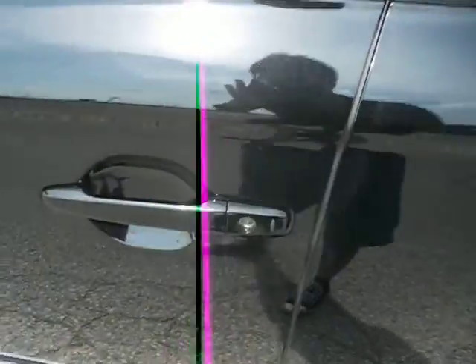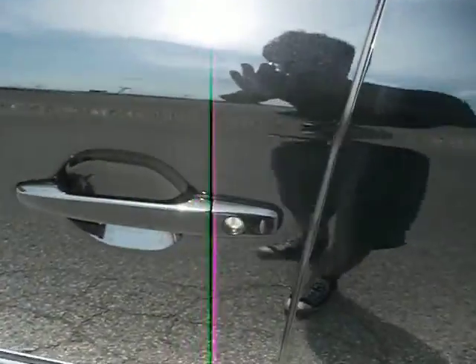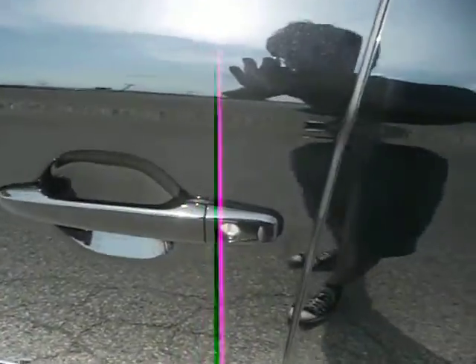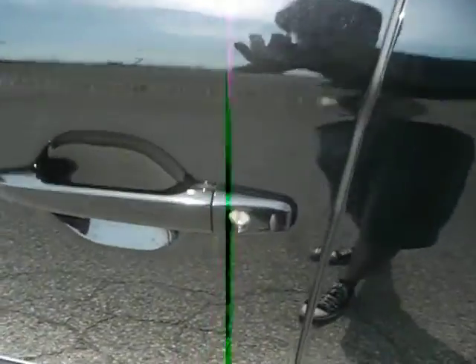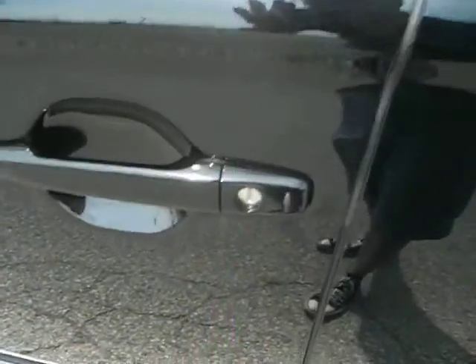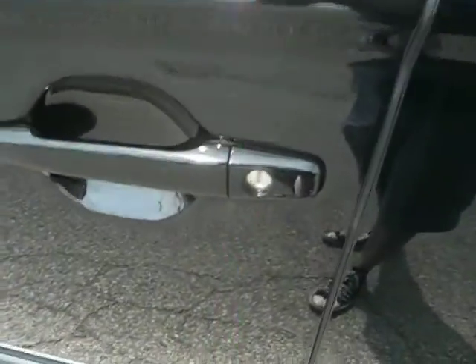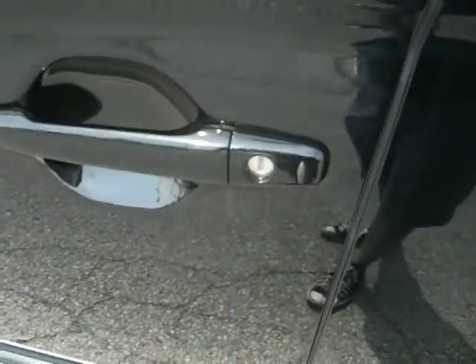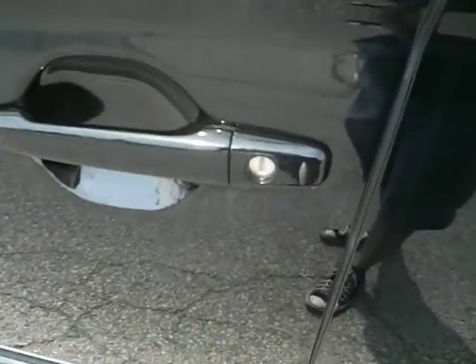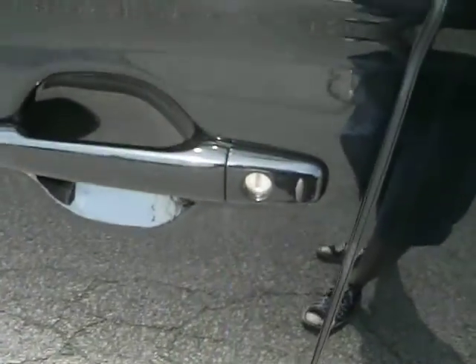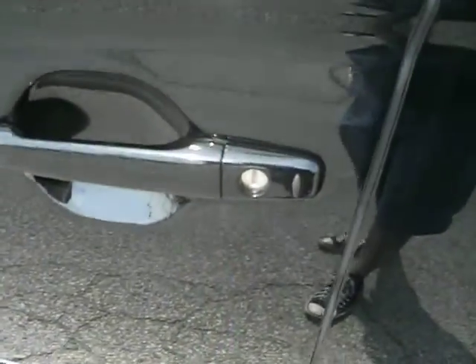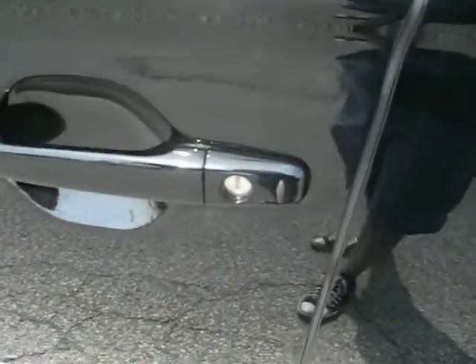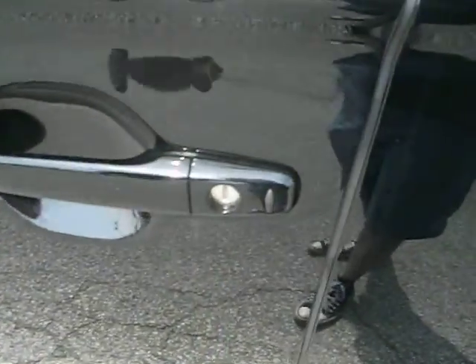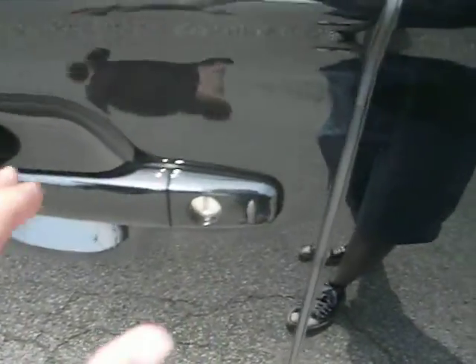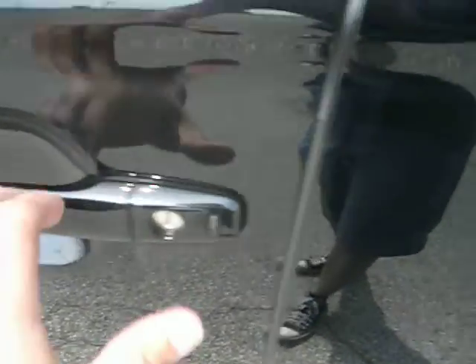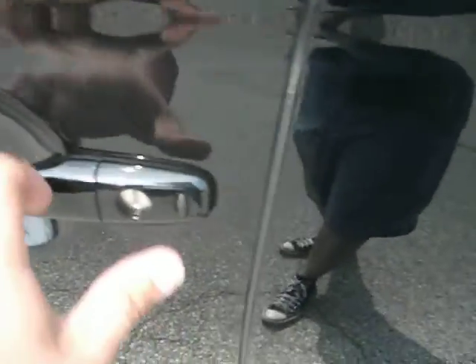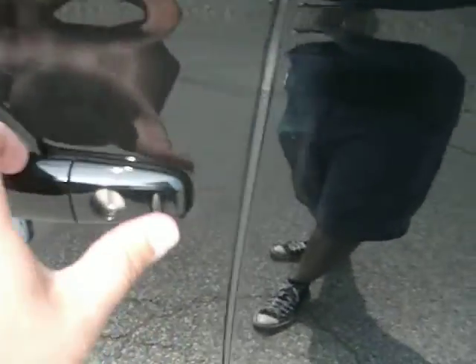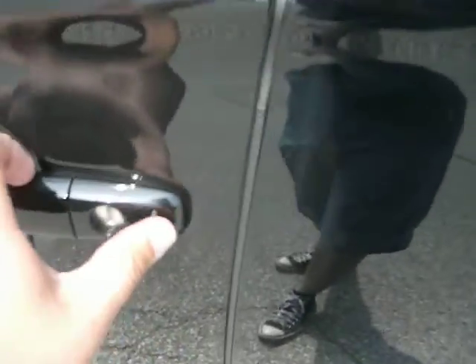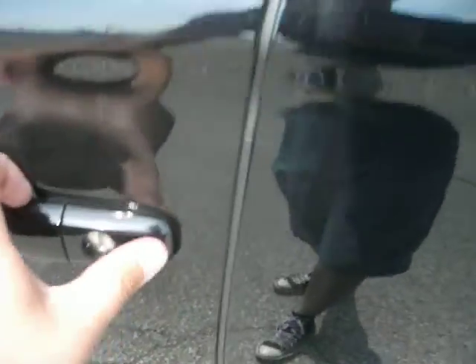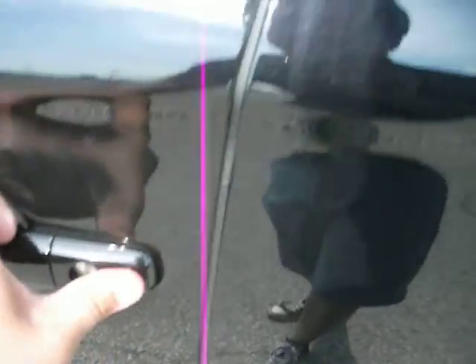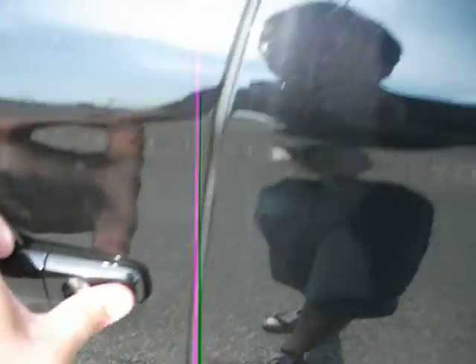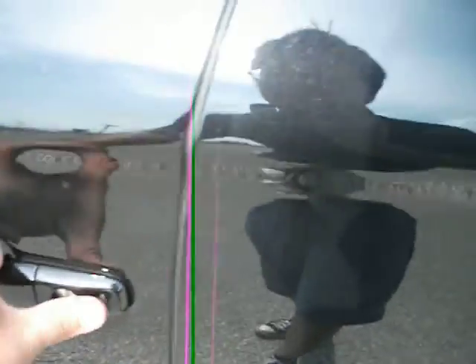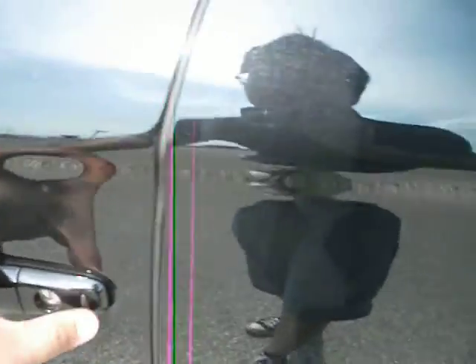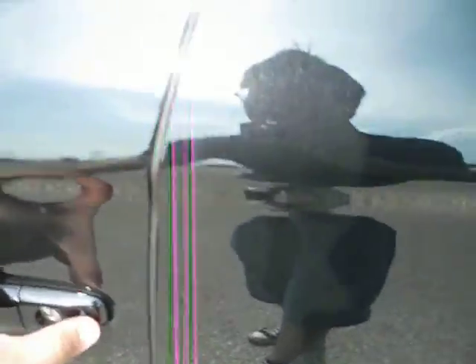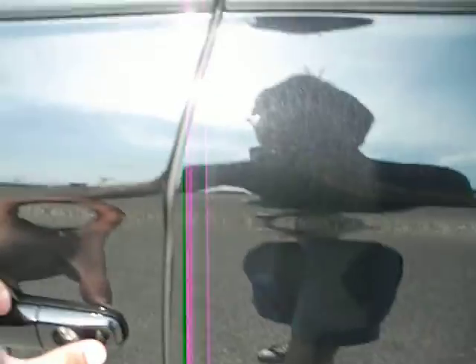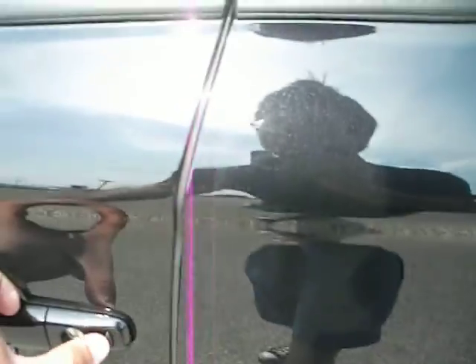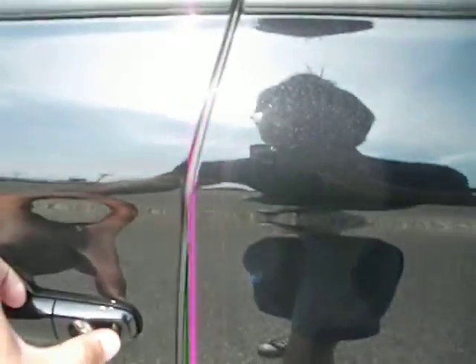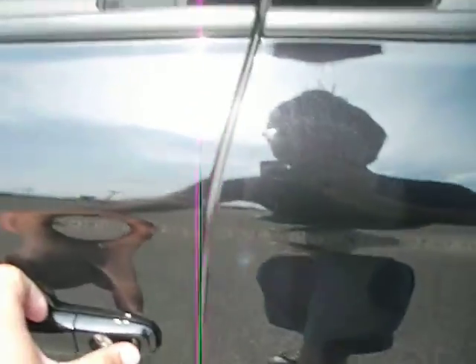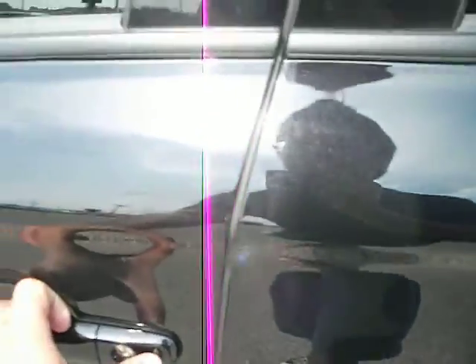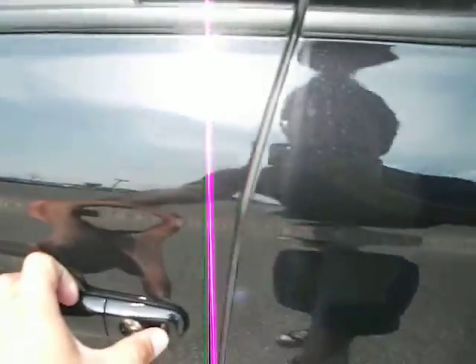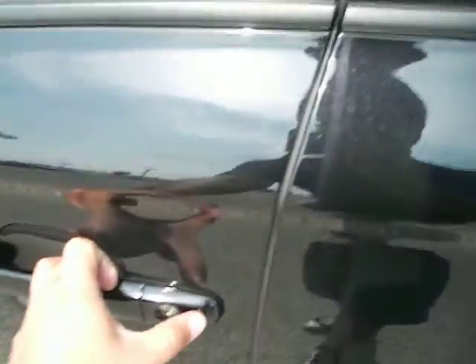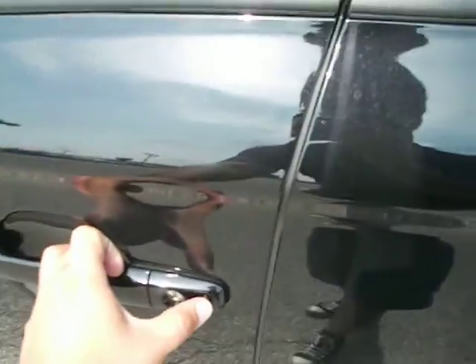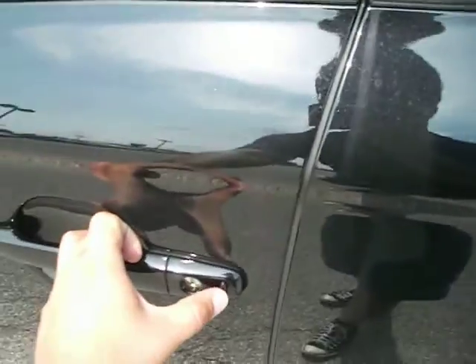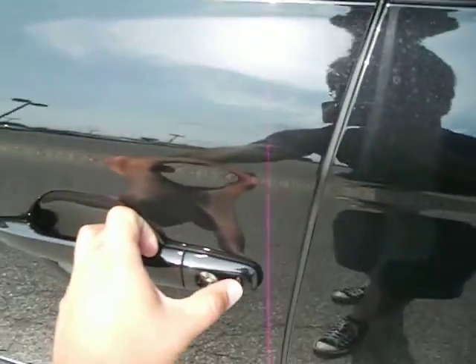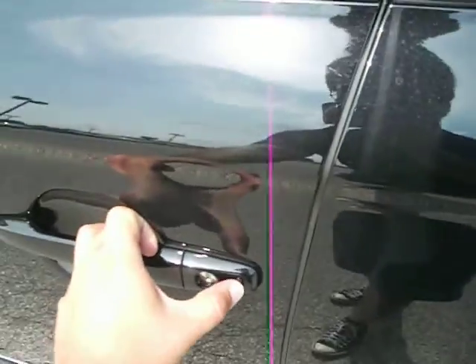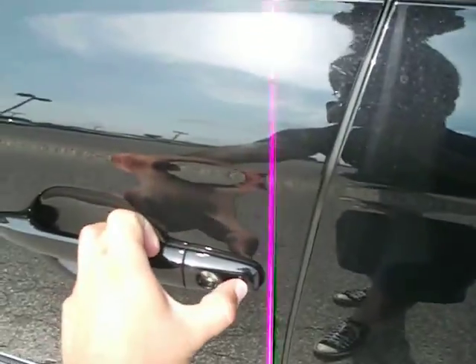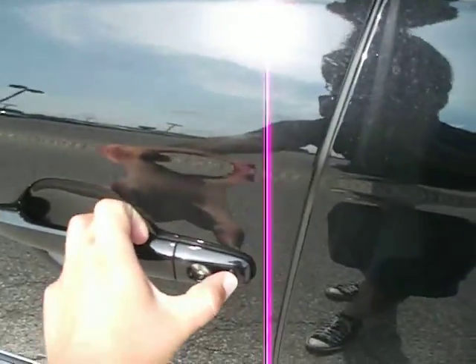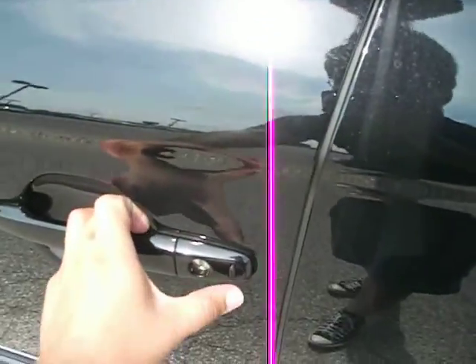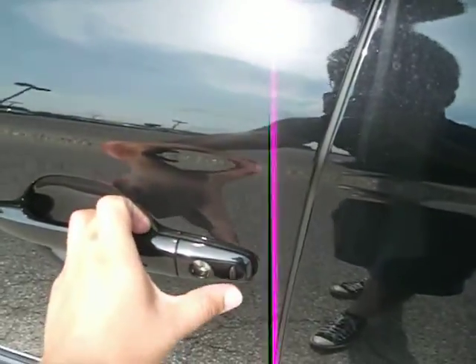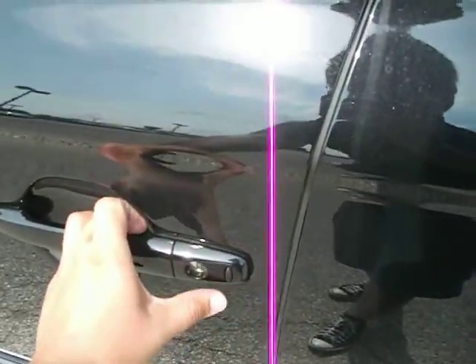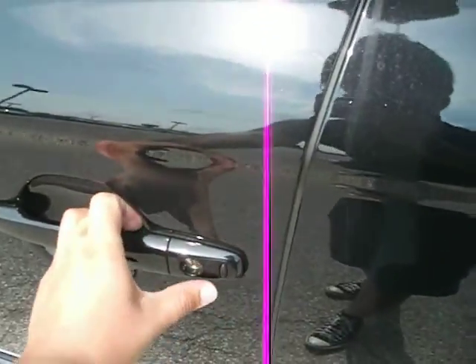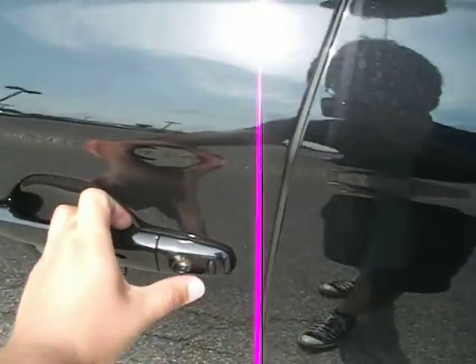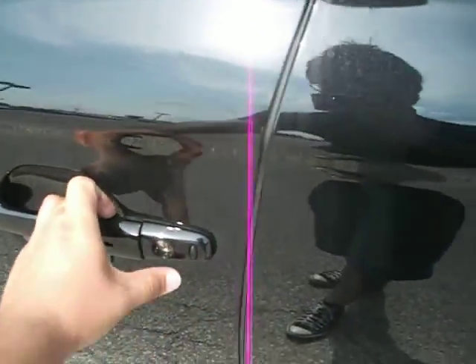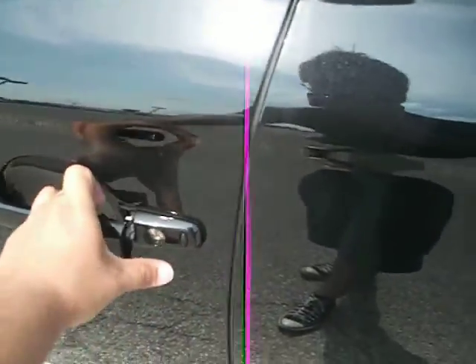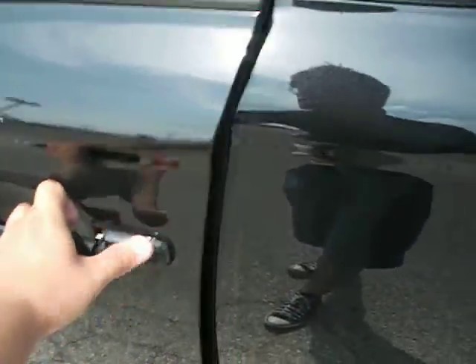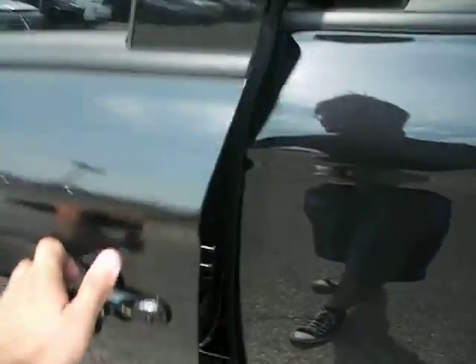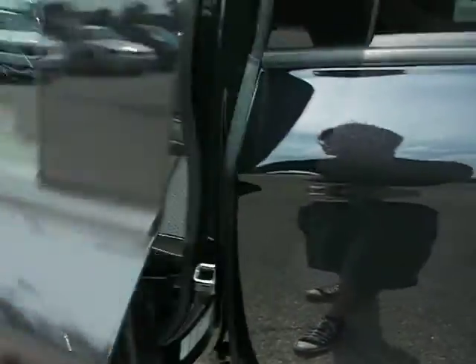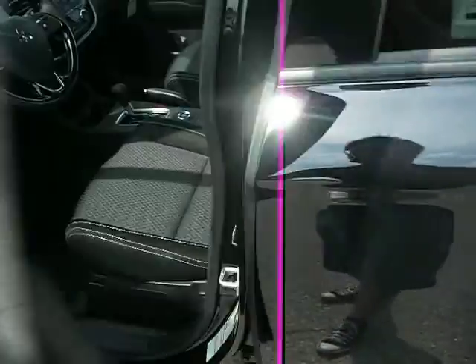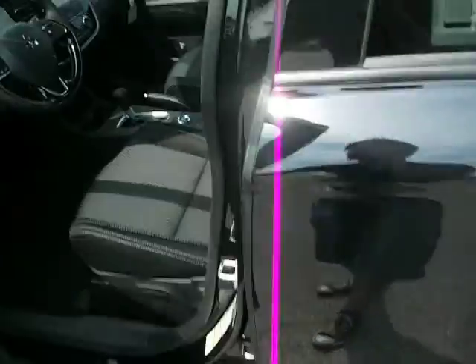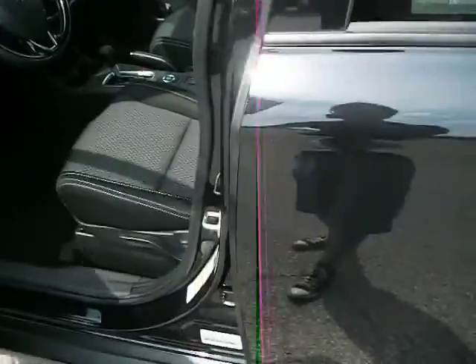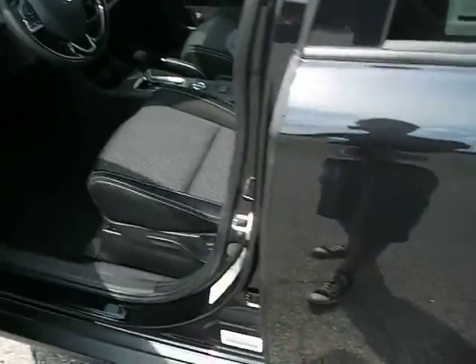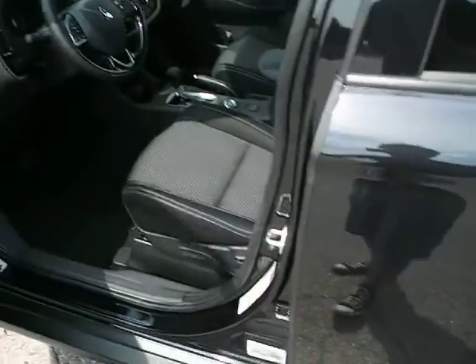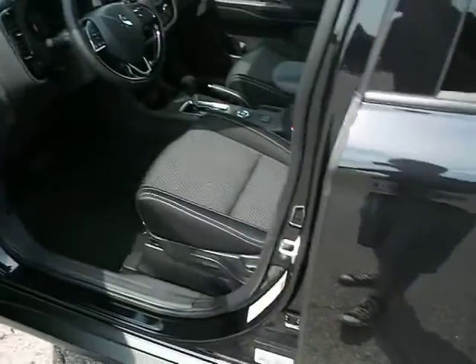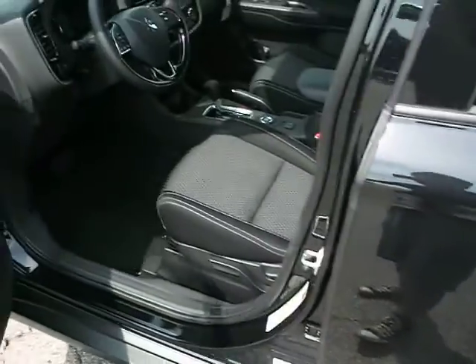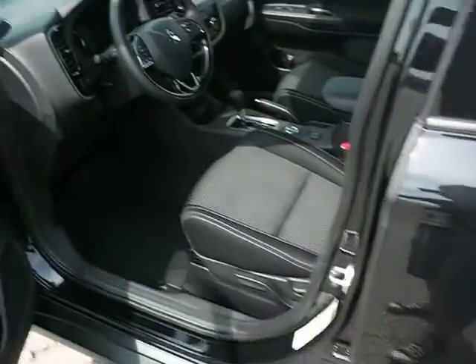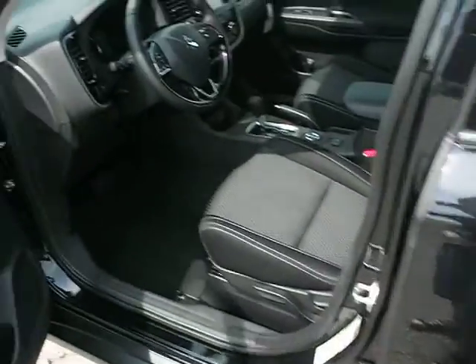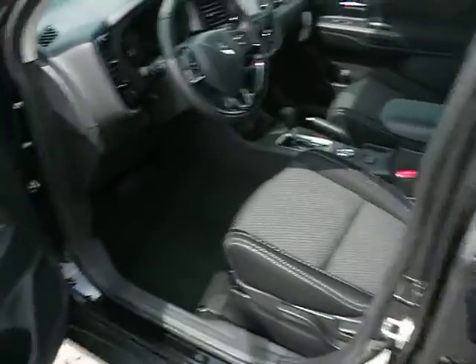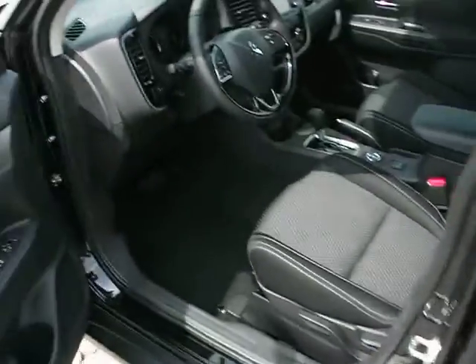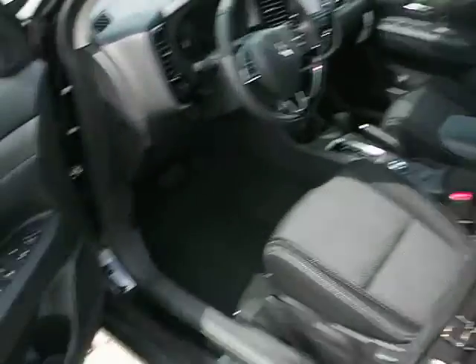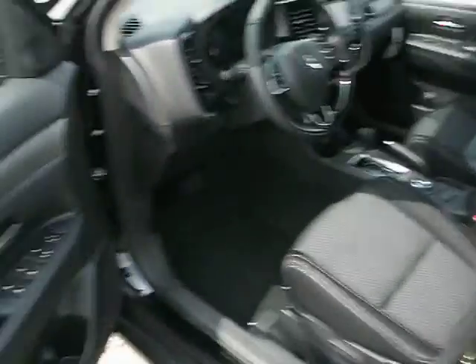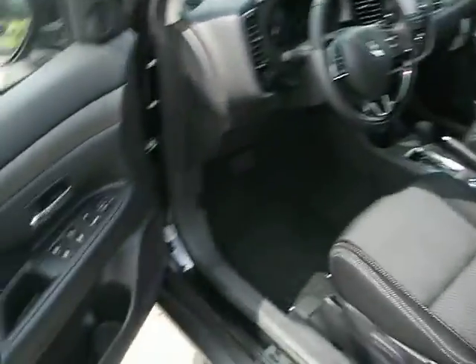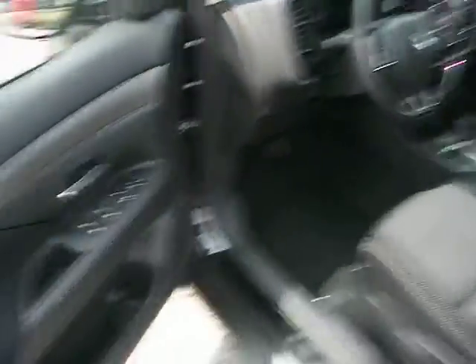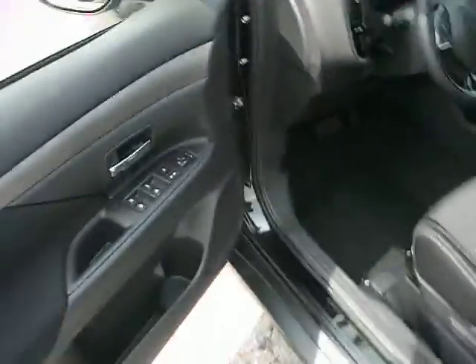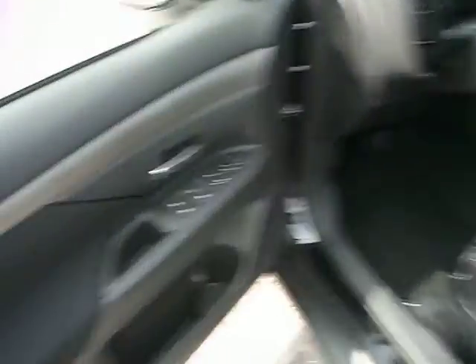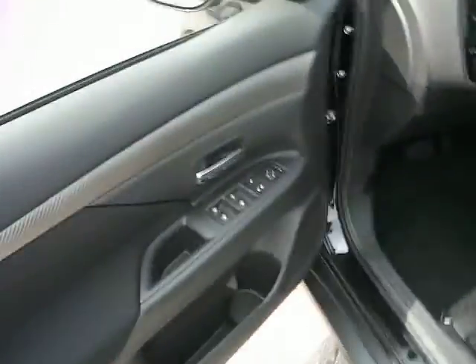It does also have keyless entry. I think I just locked the car. Let's head on in.